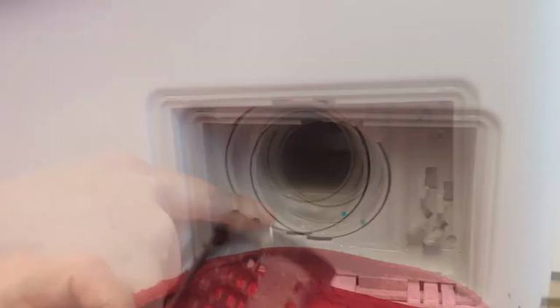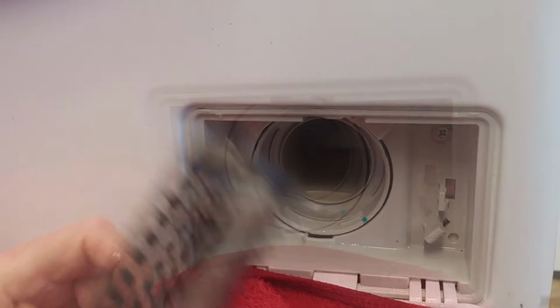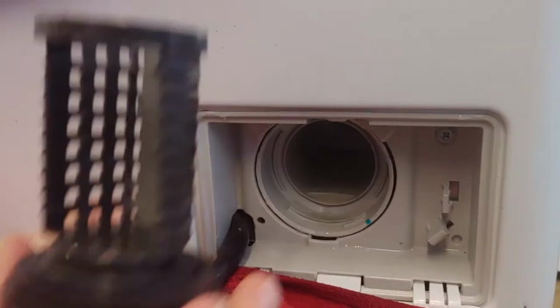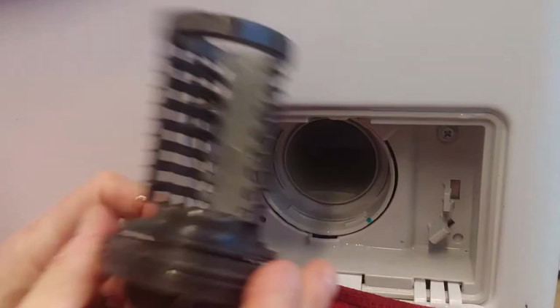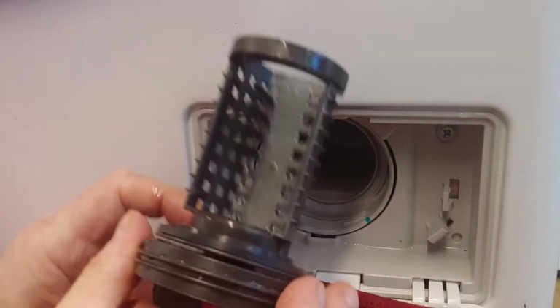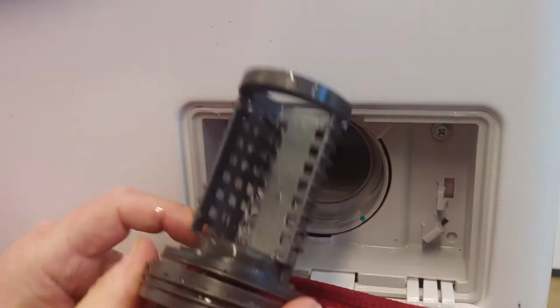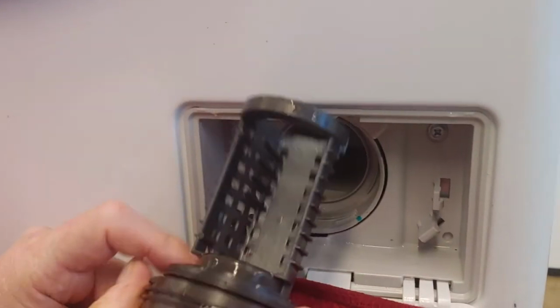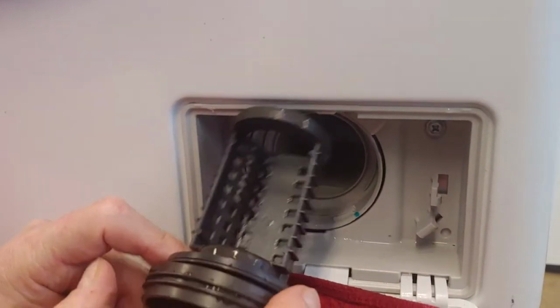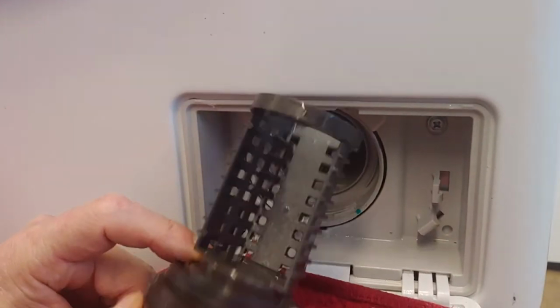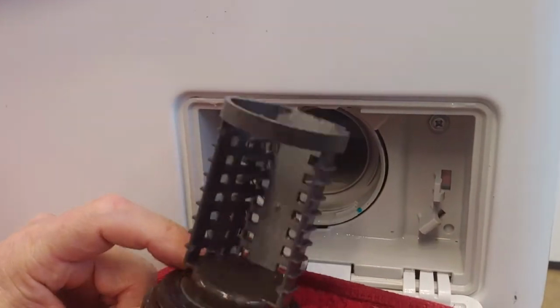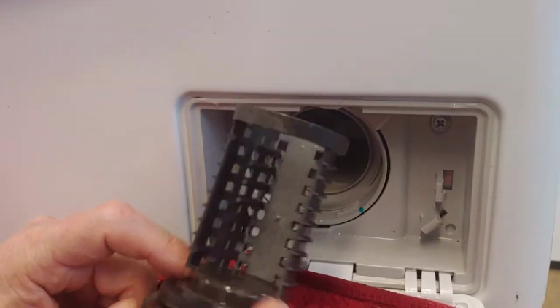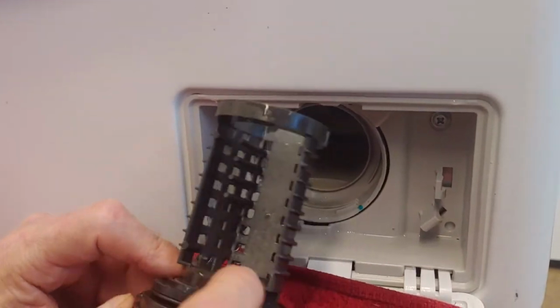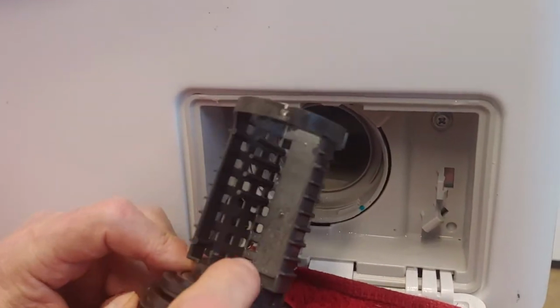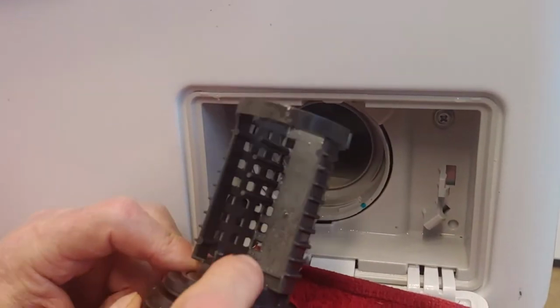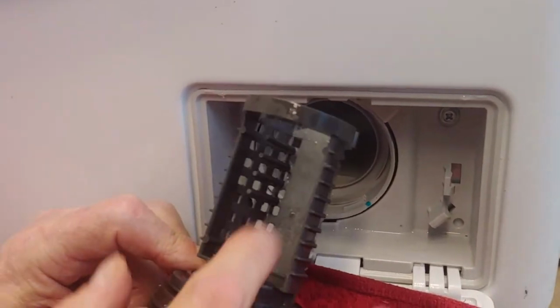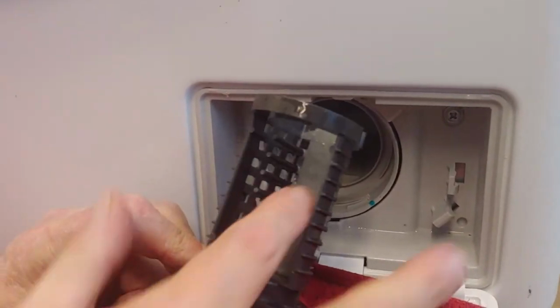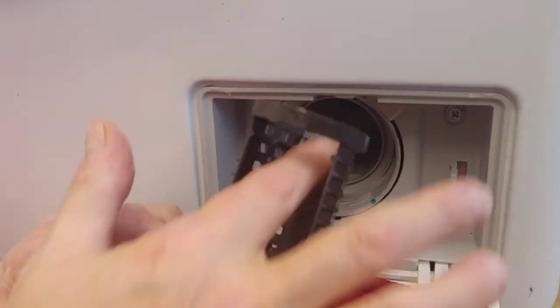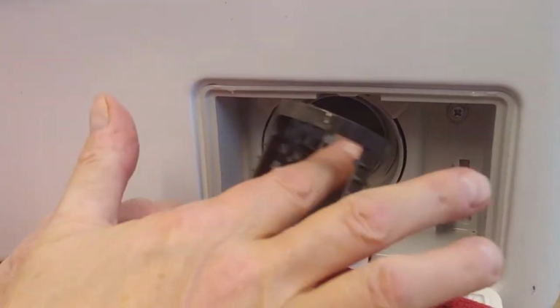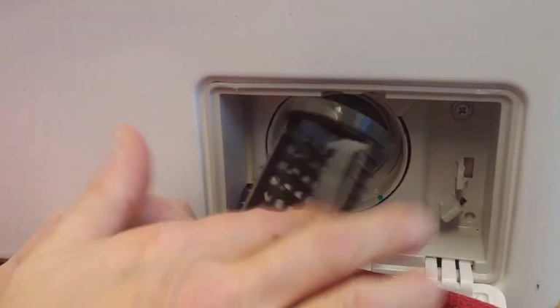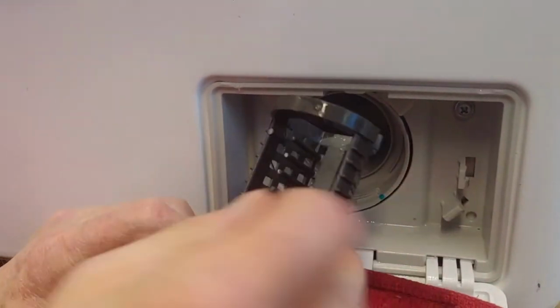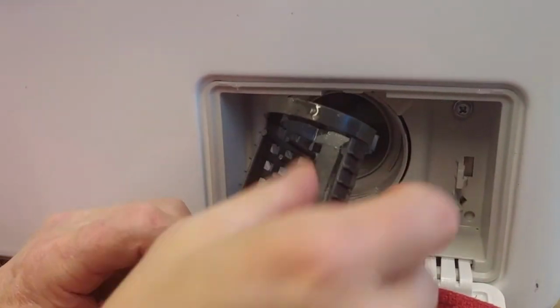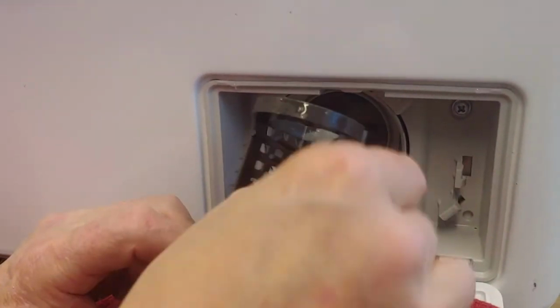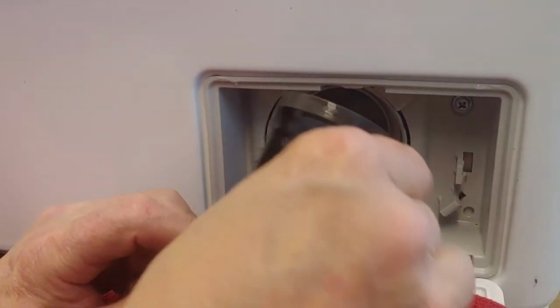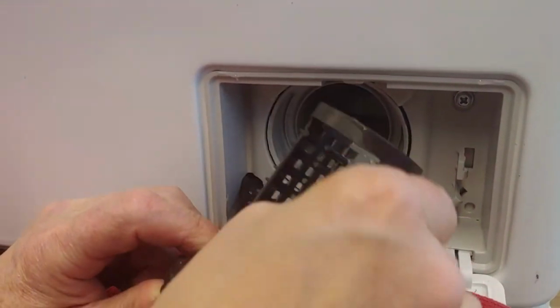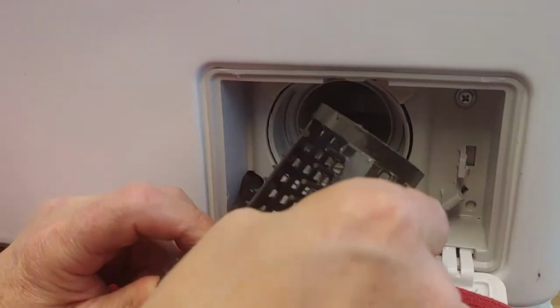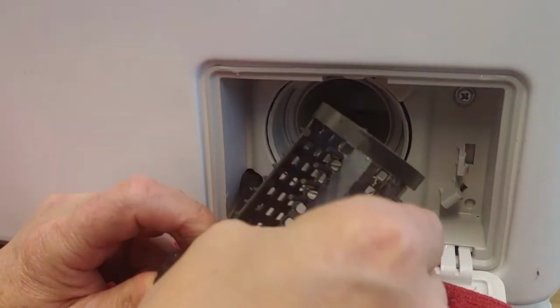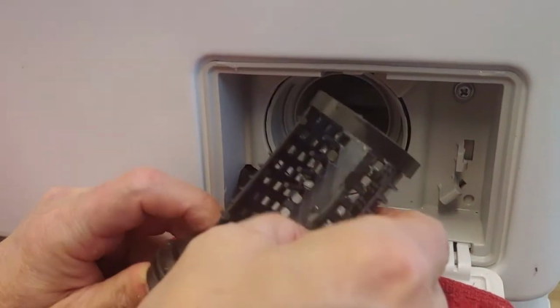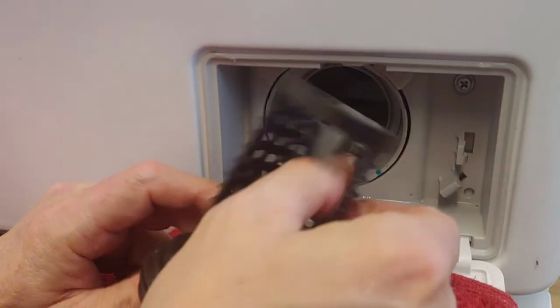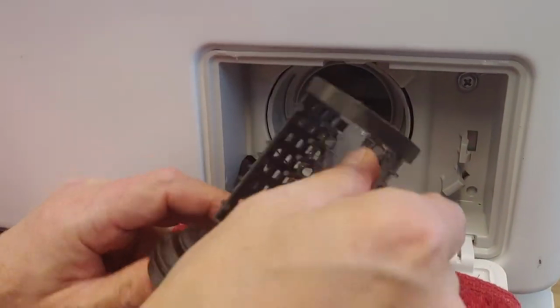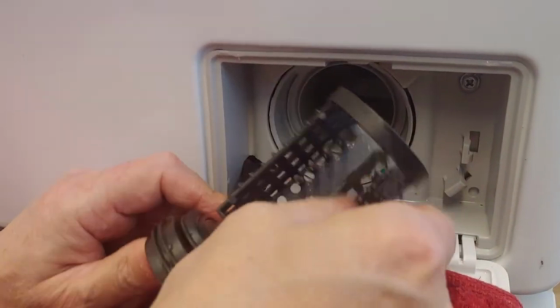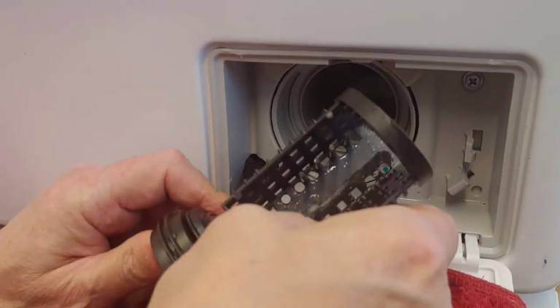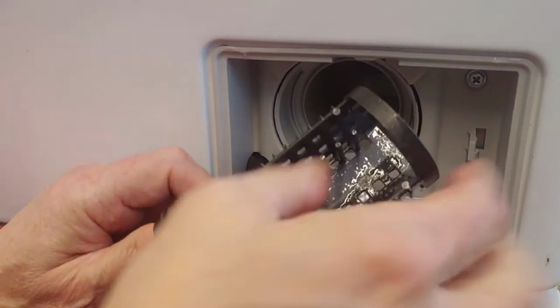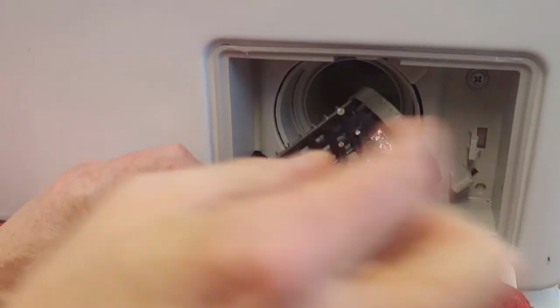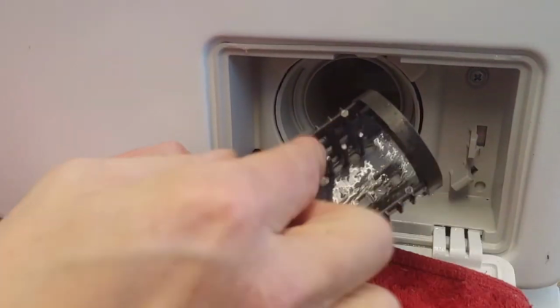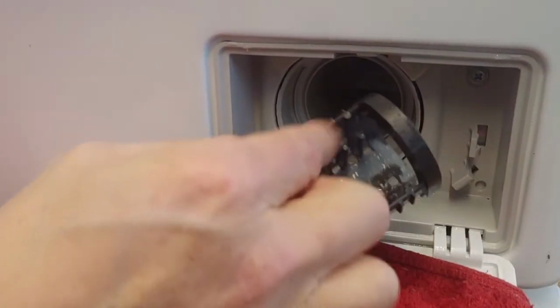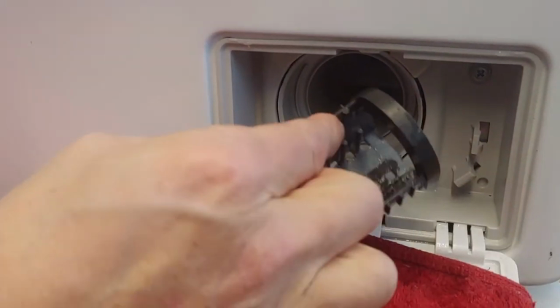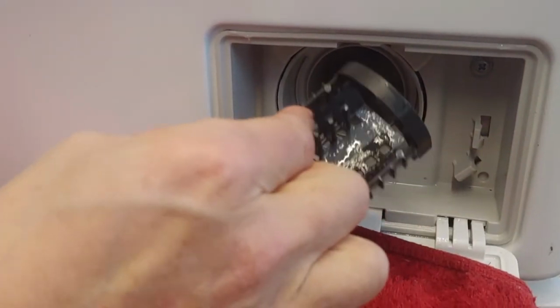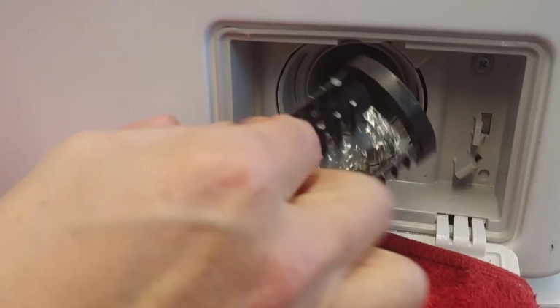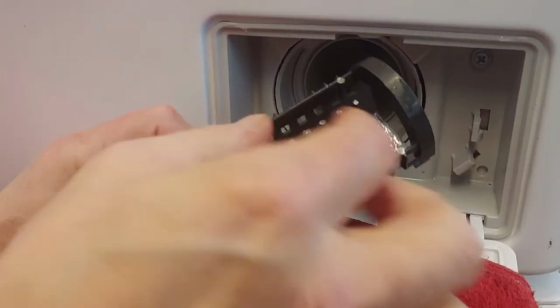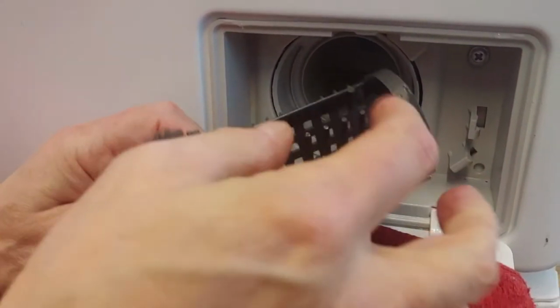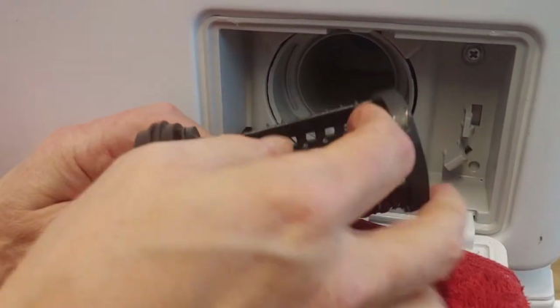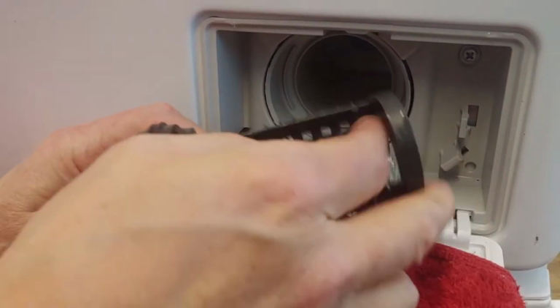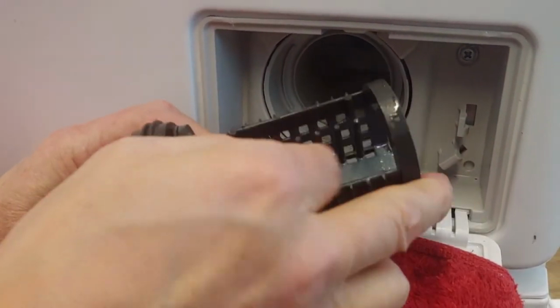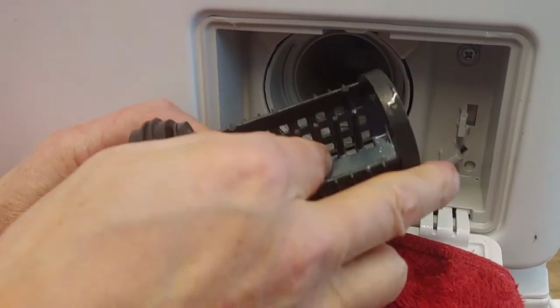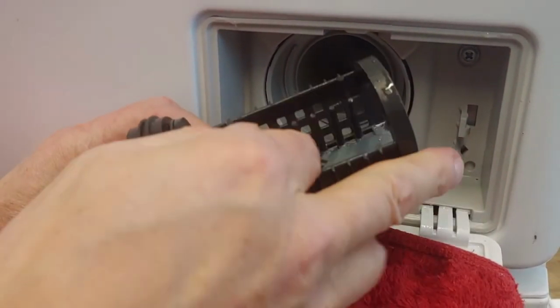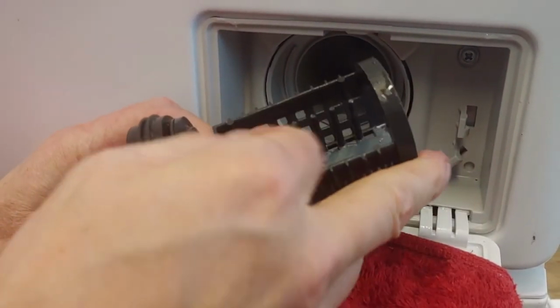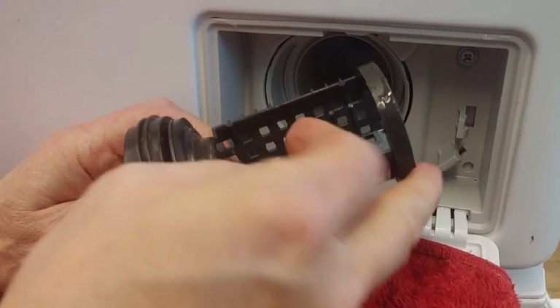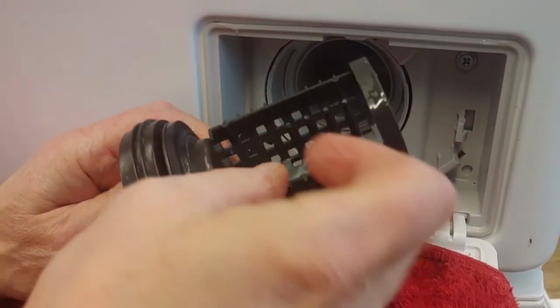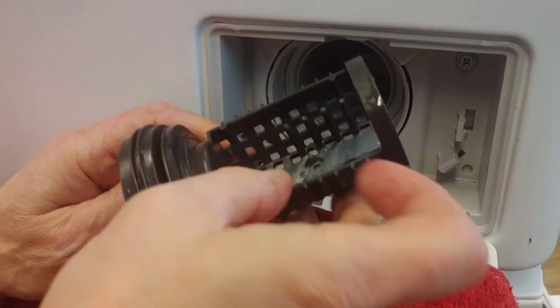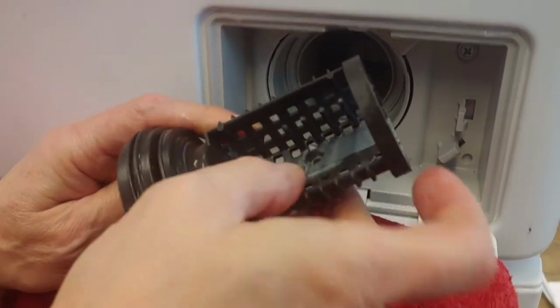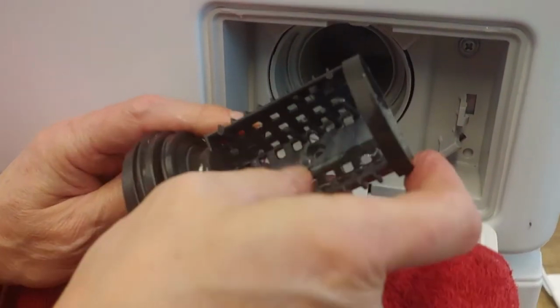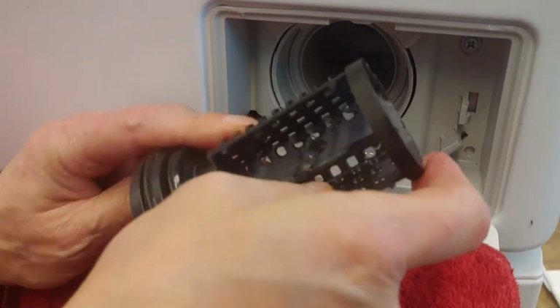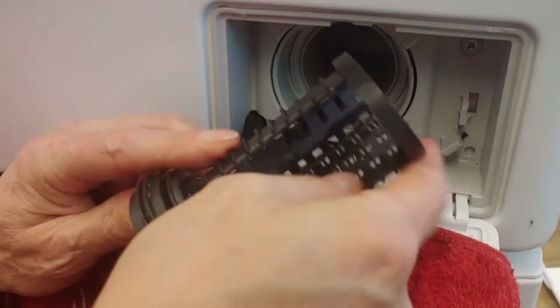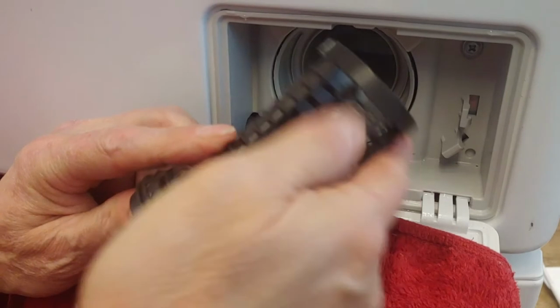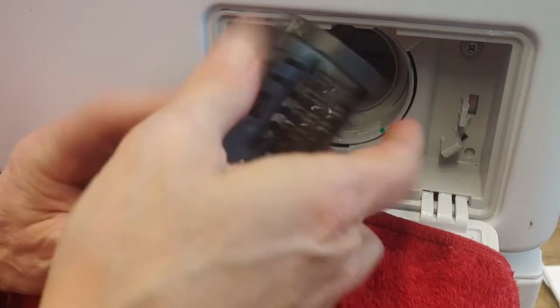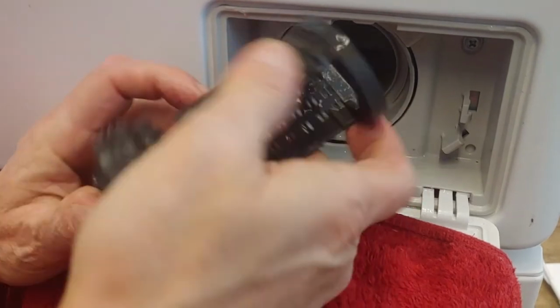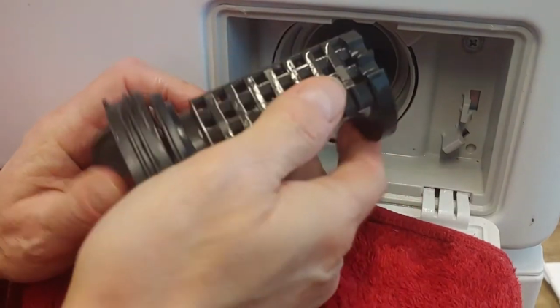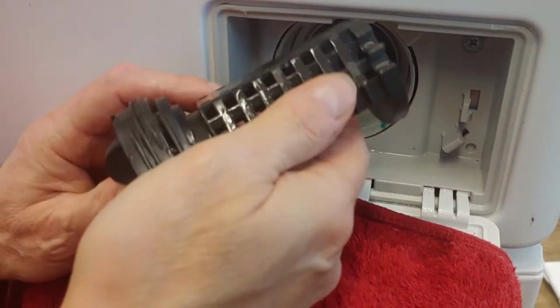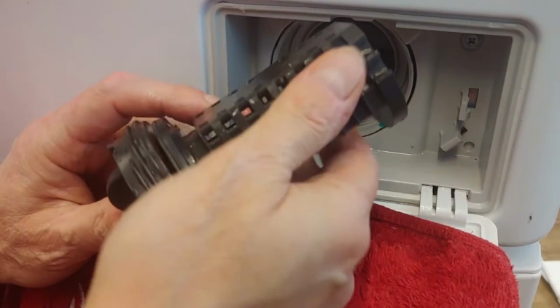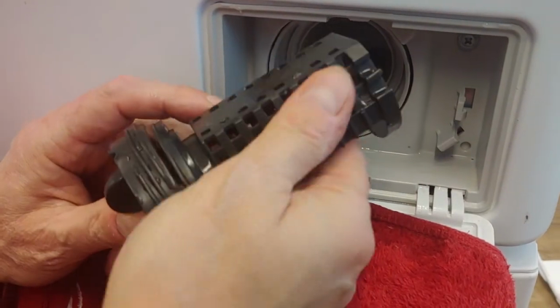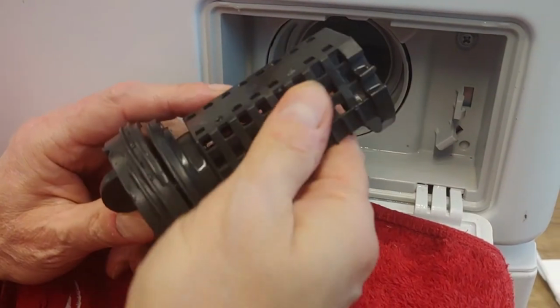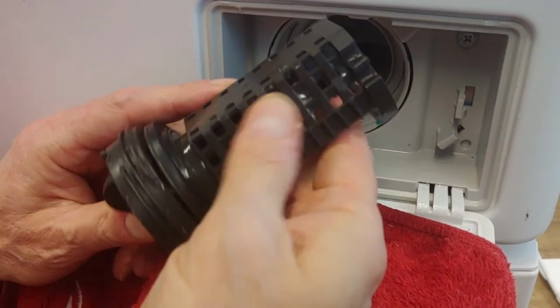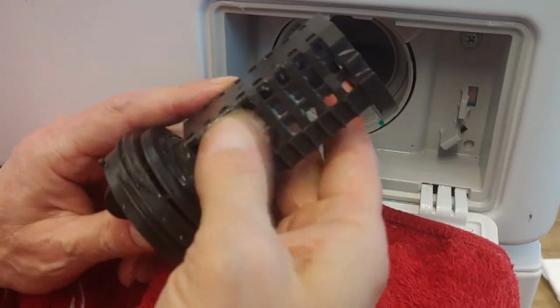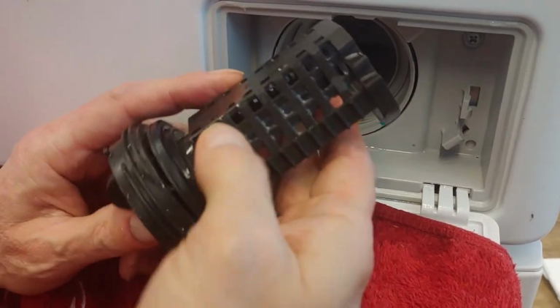Clean the drain filter. If needed, rinse the filter under the tap and use a brush.